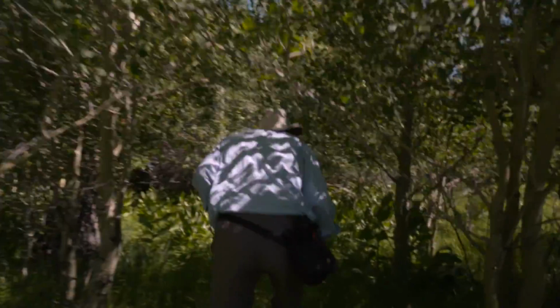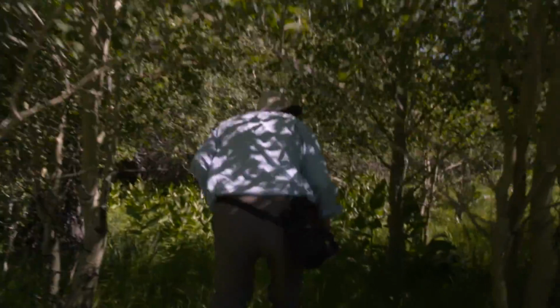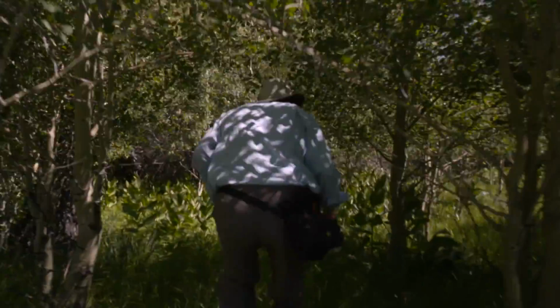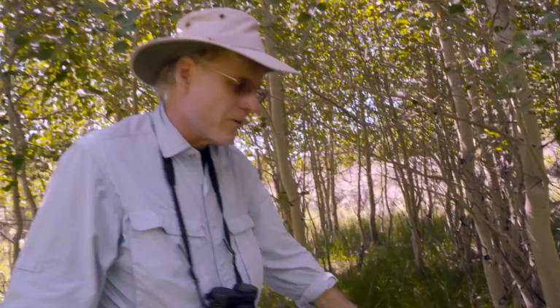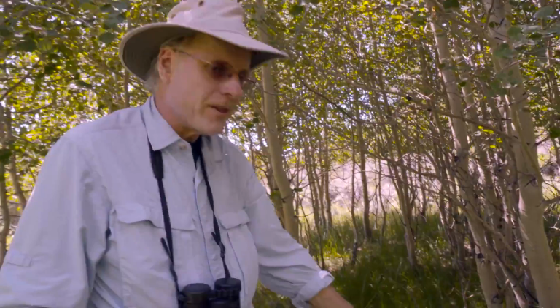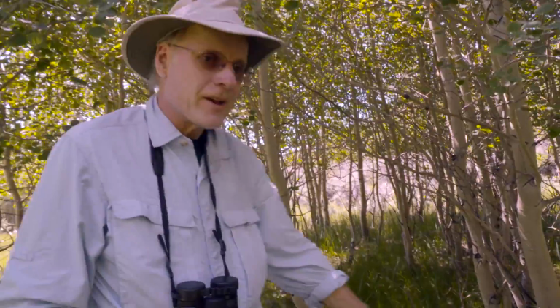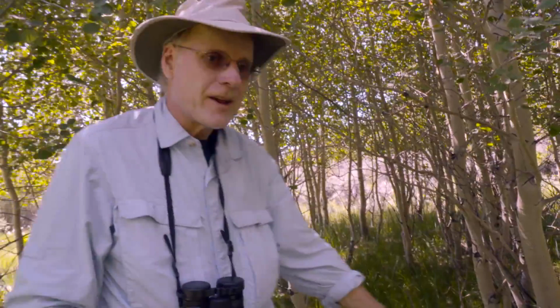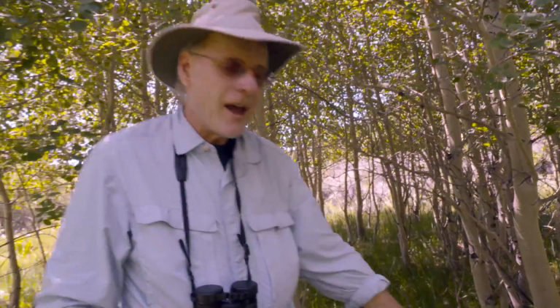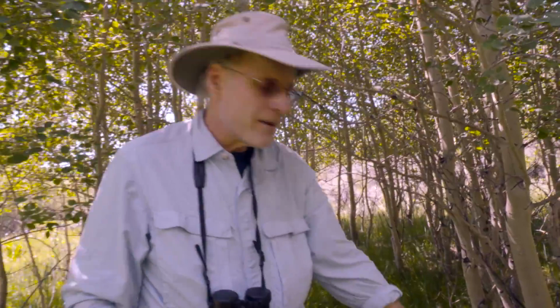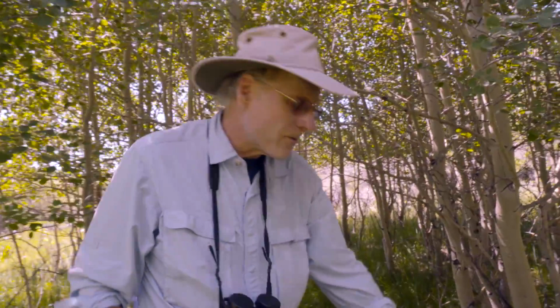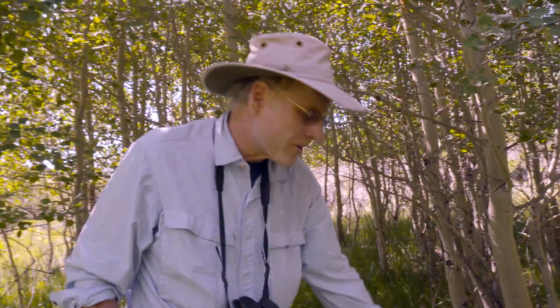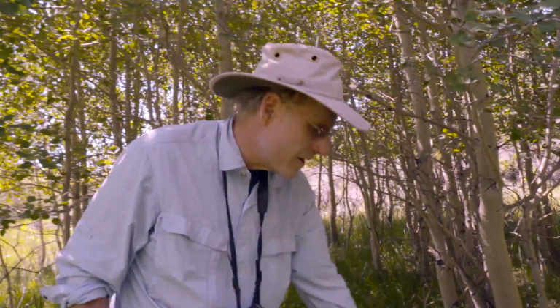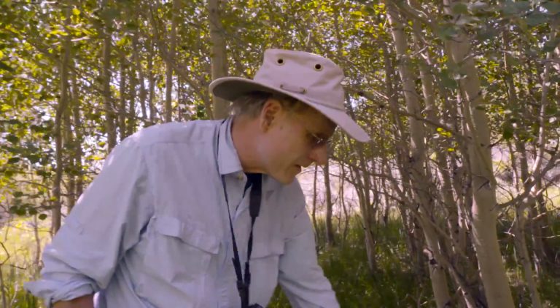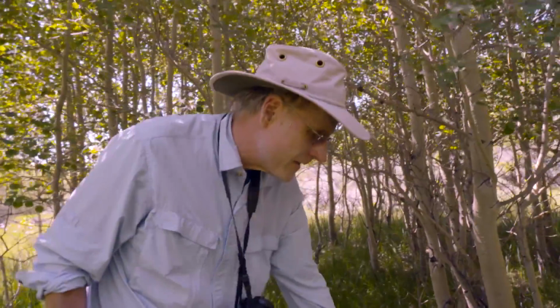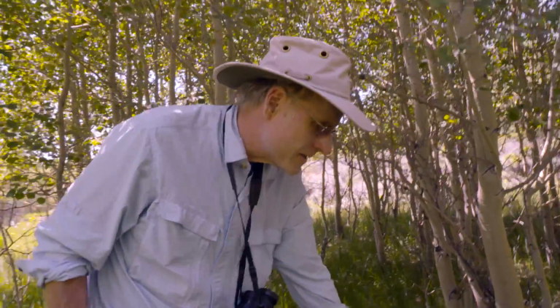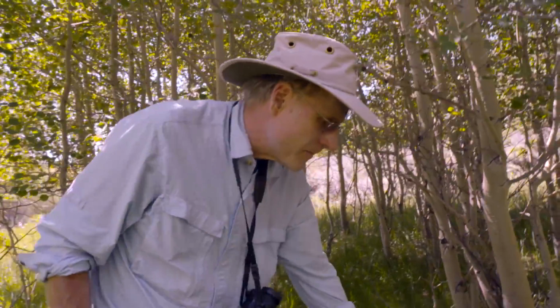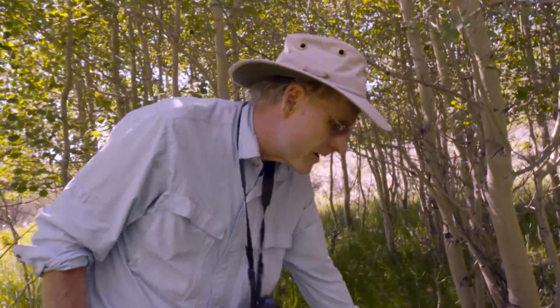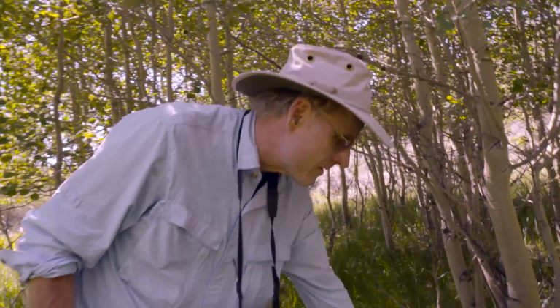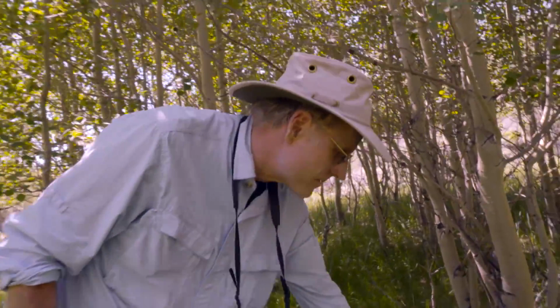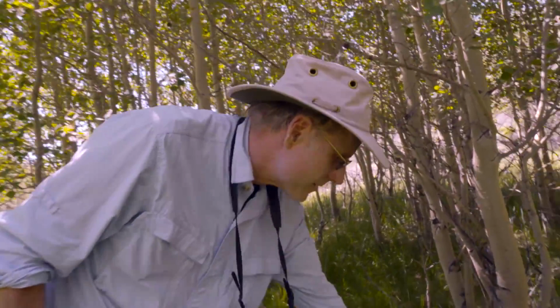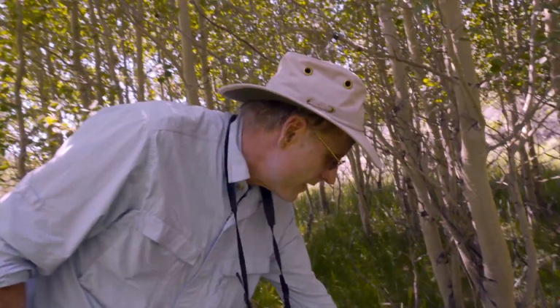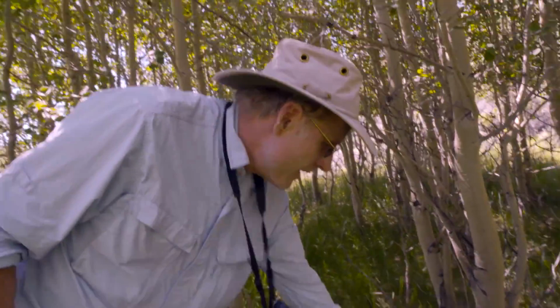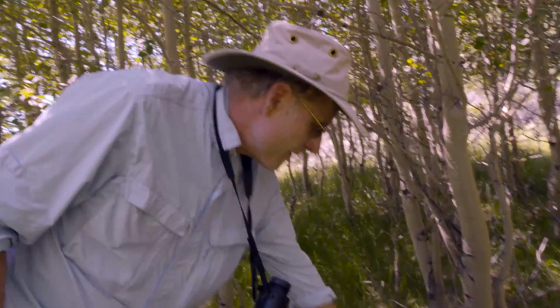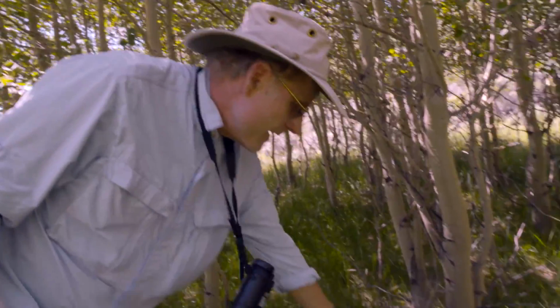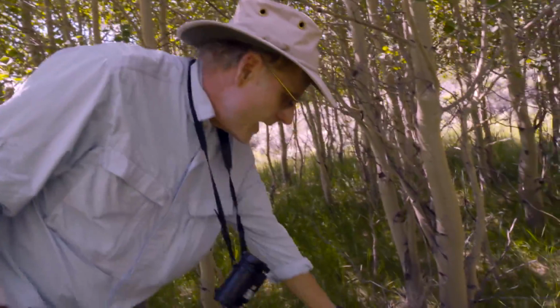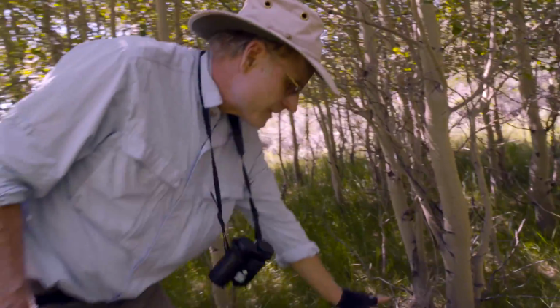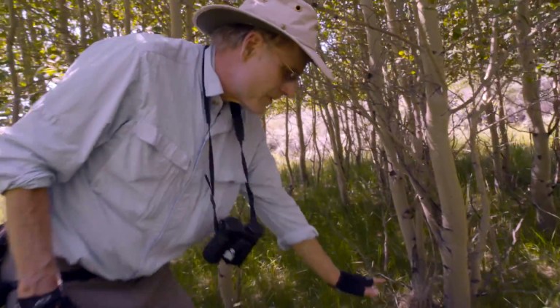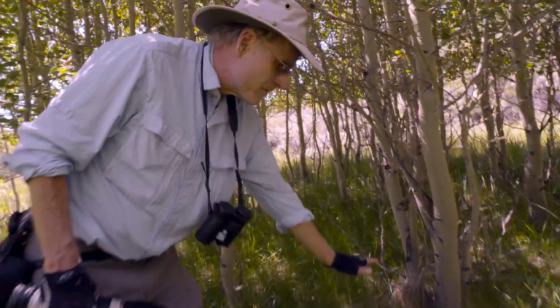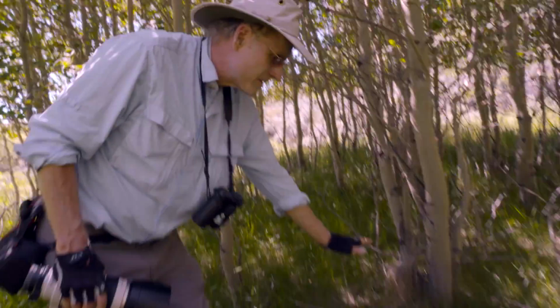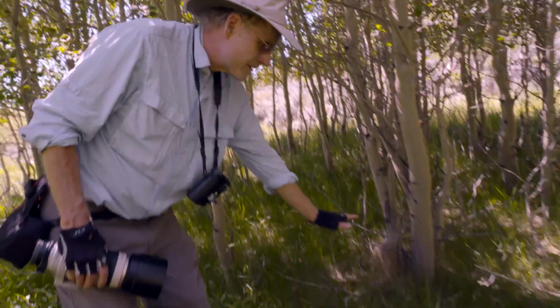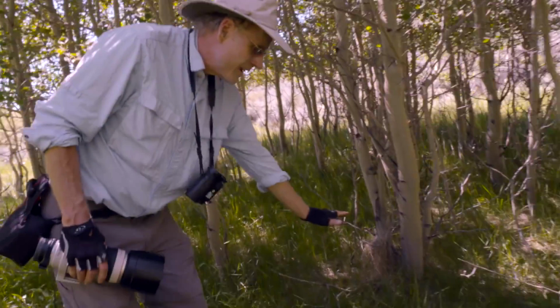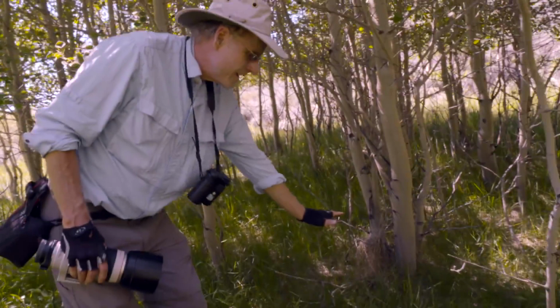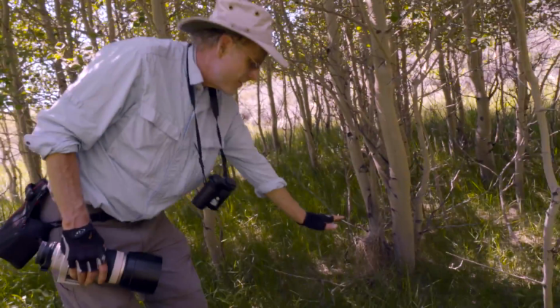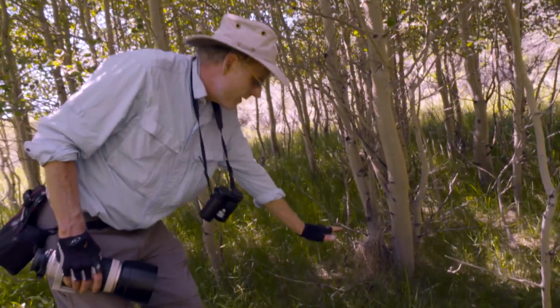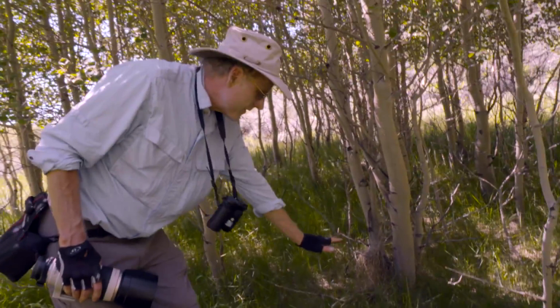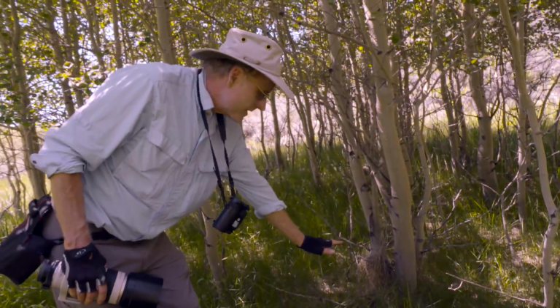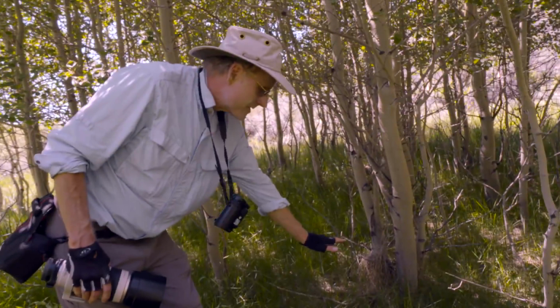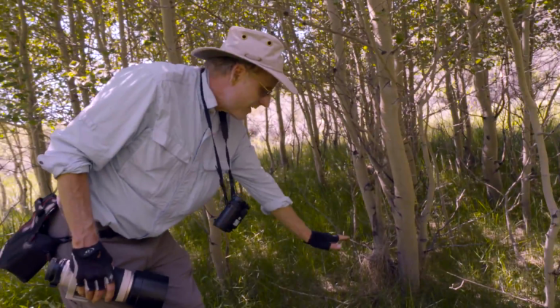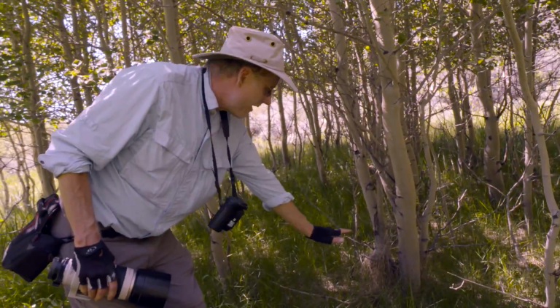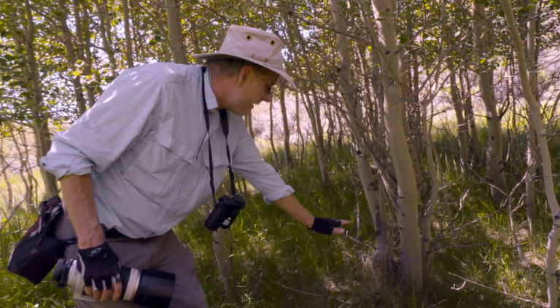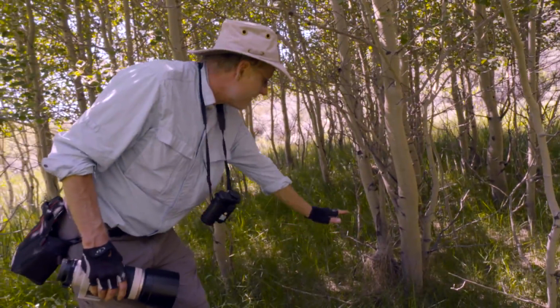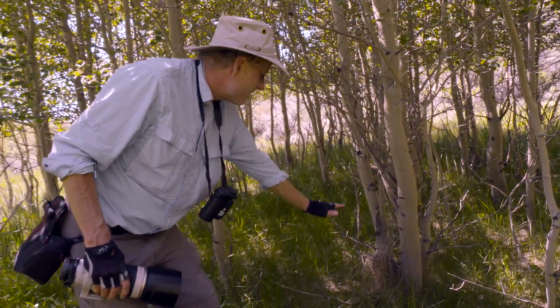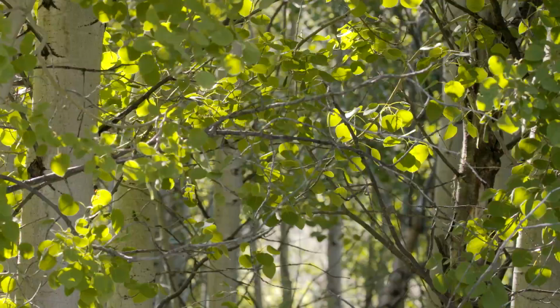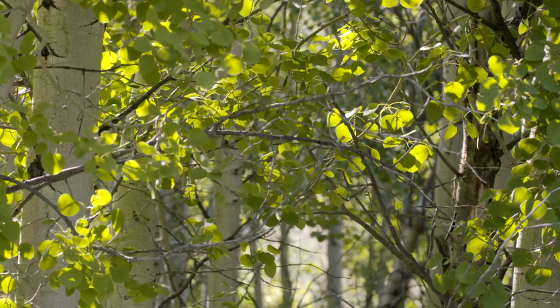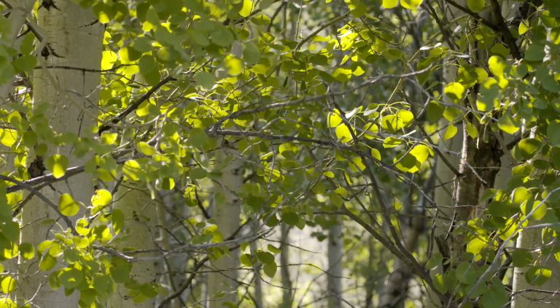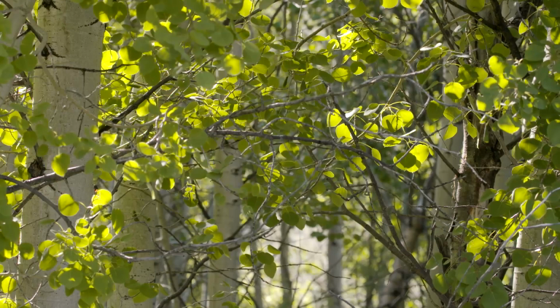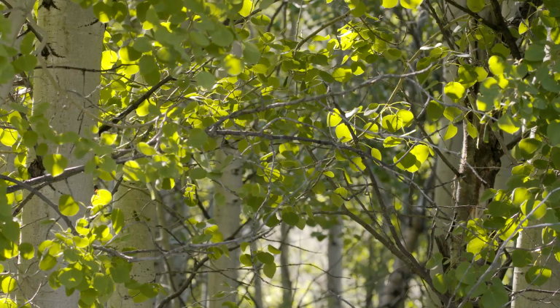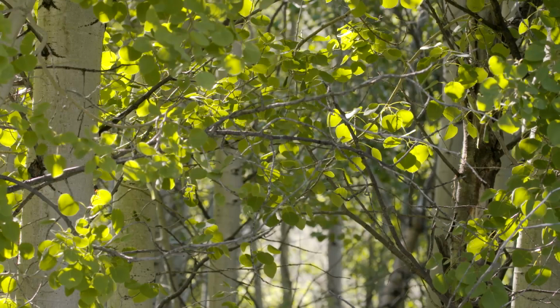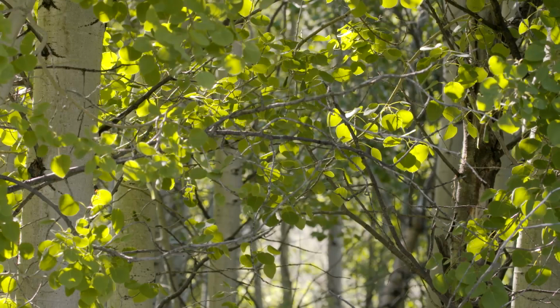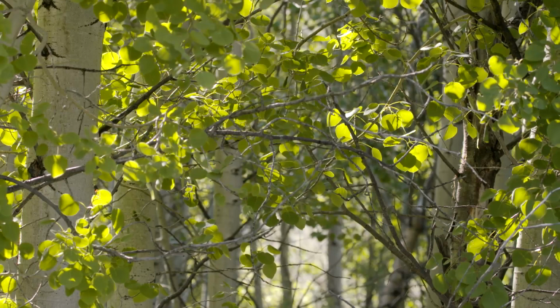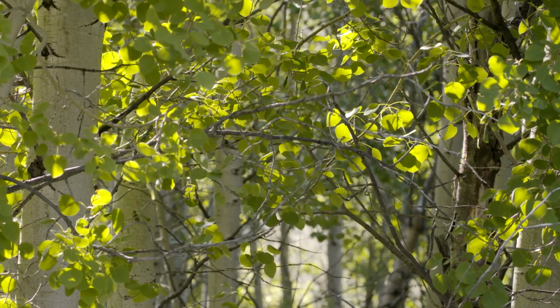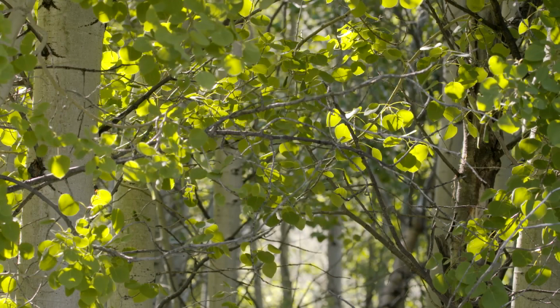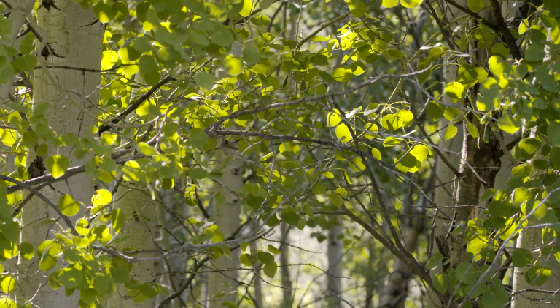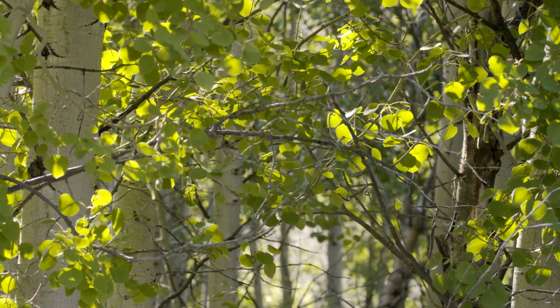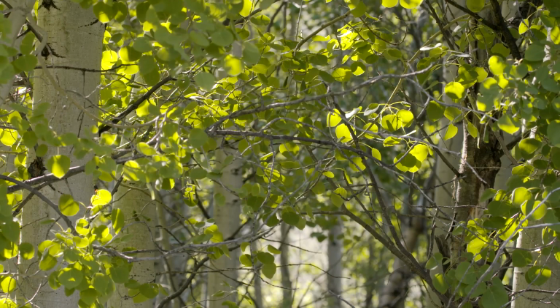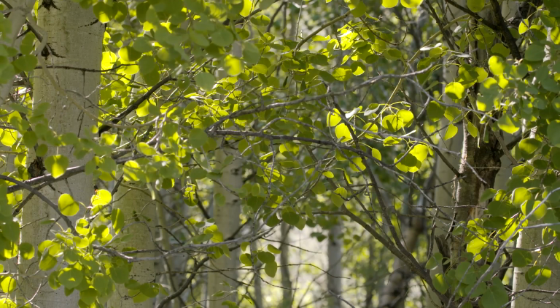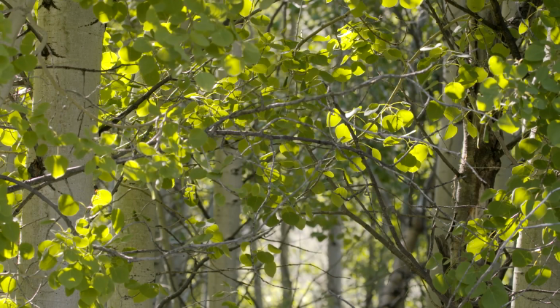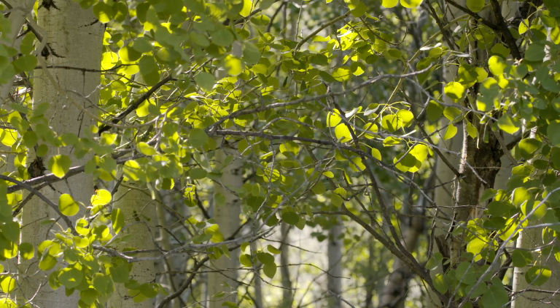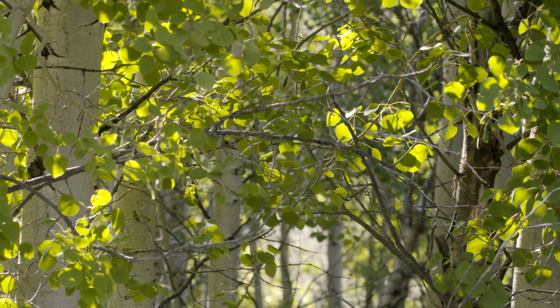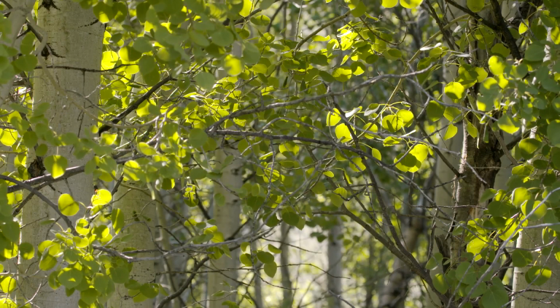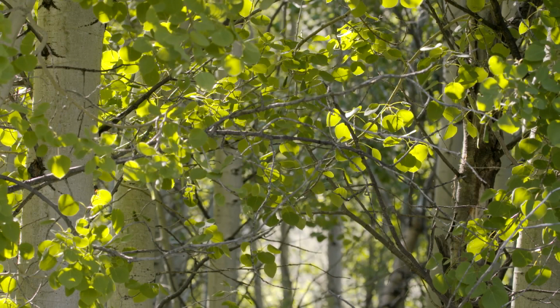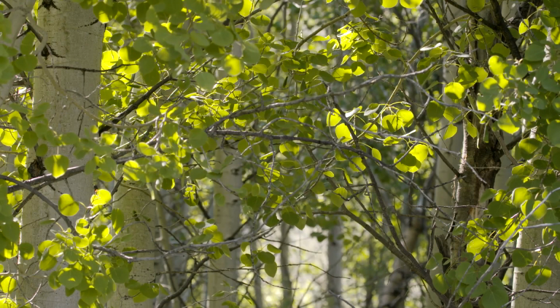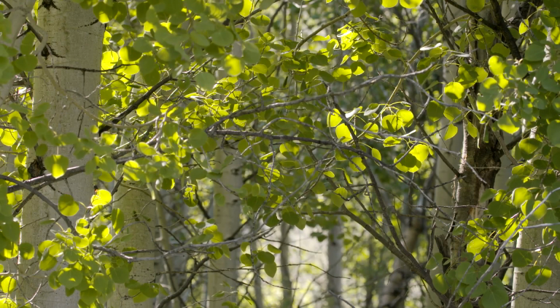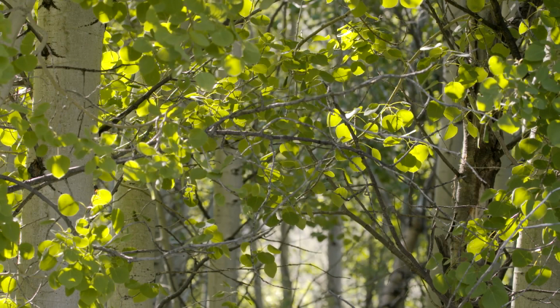When the cattle were here in these meadows, the aspen would stay about this tall. They would be eating the small branches and the leaves.